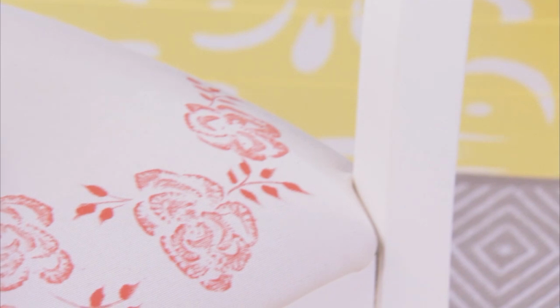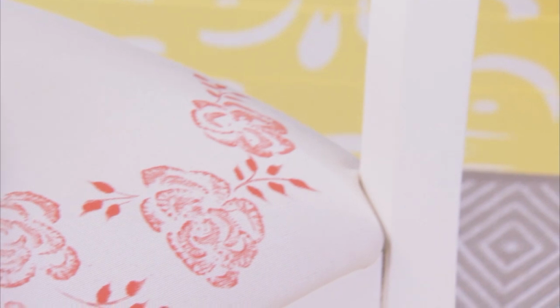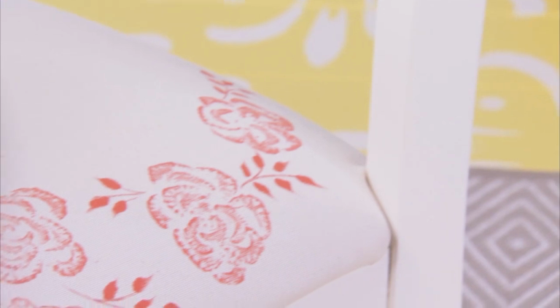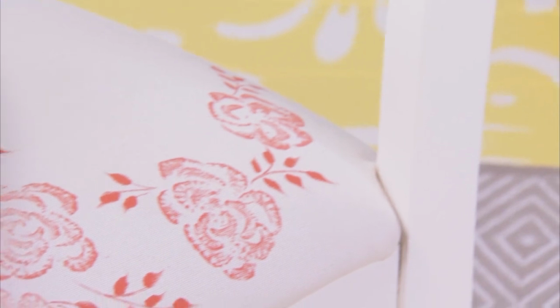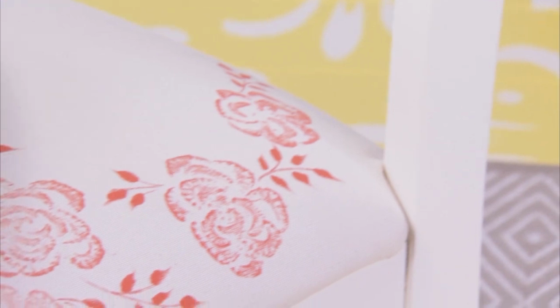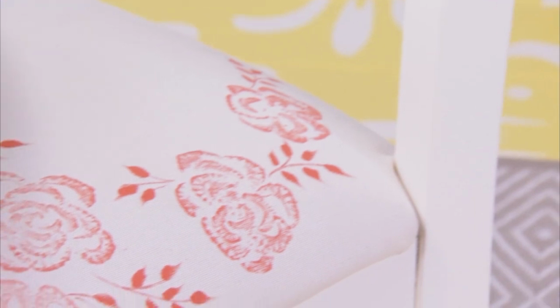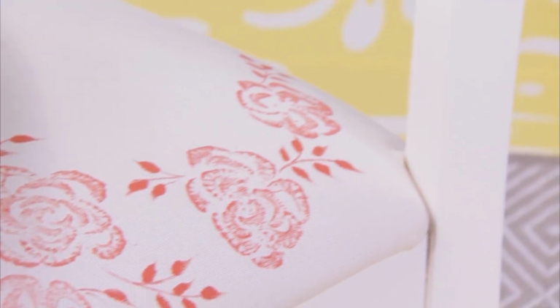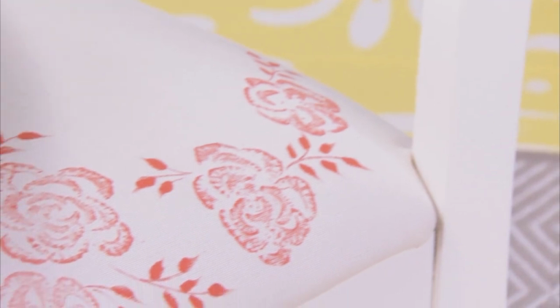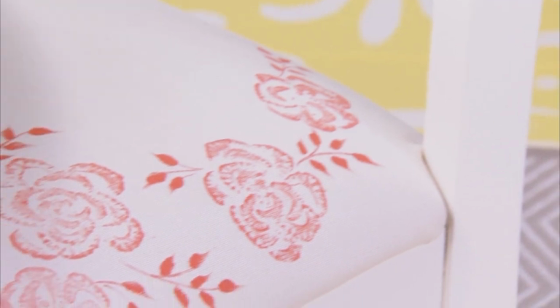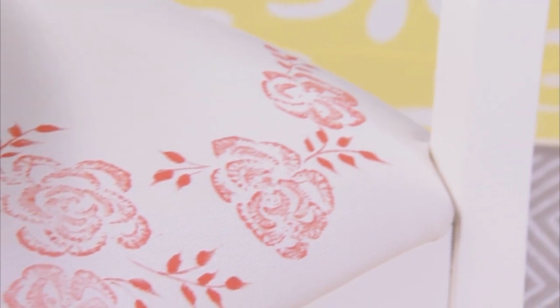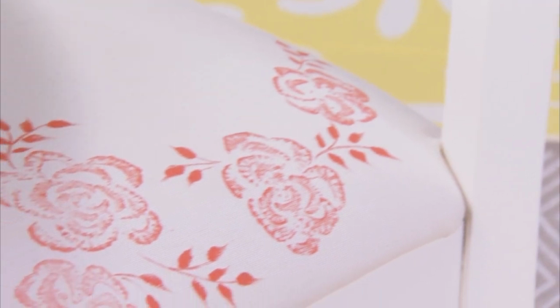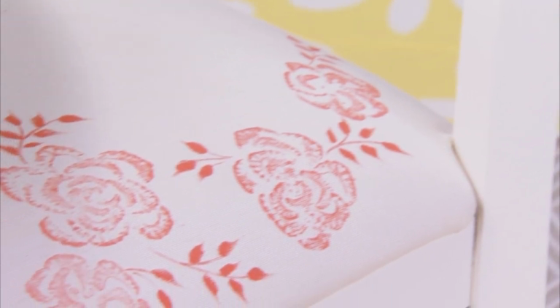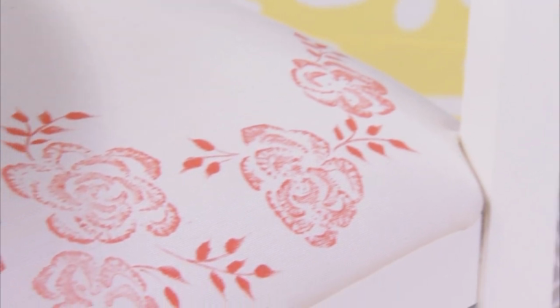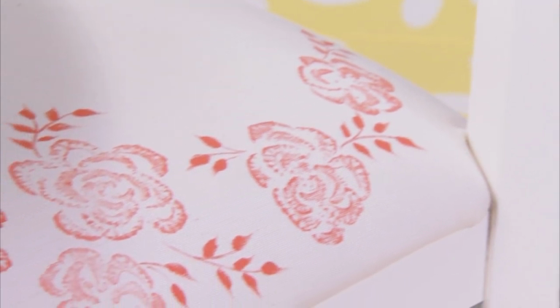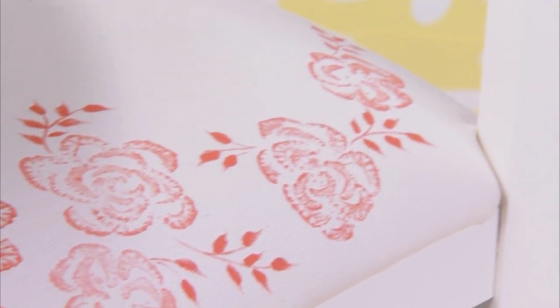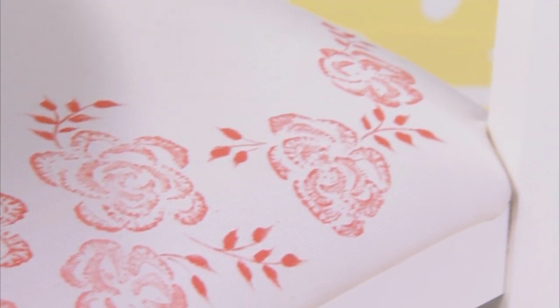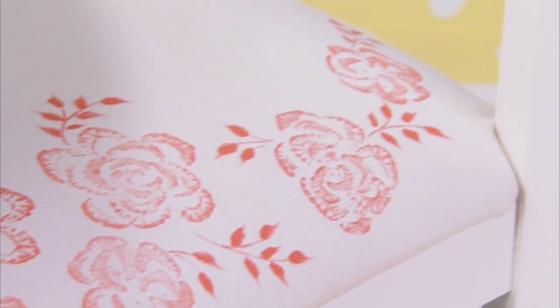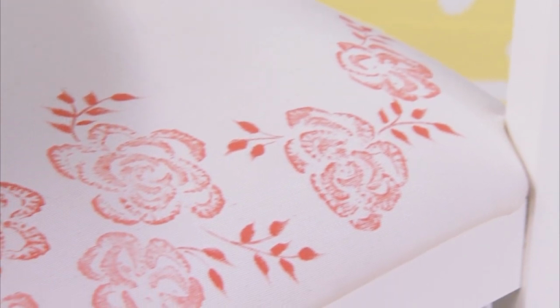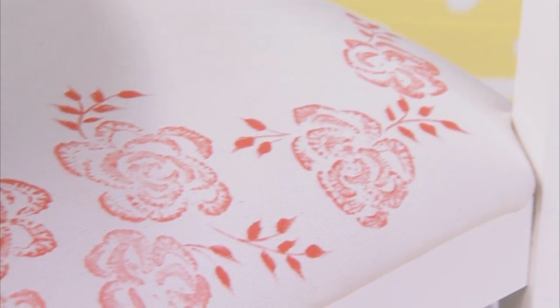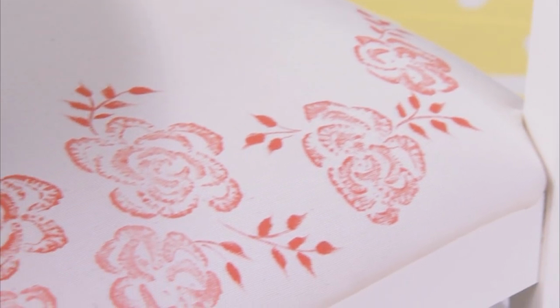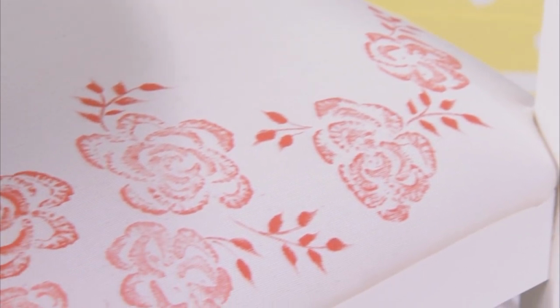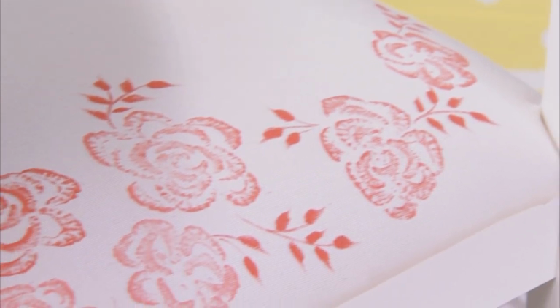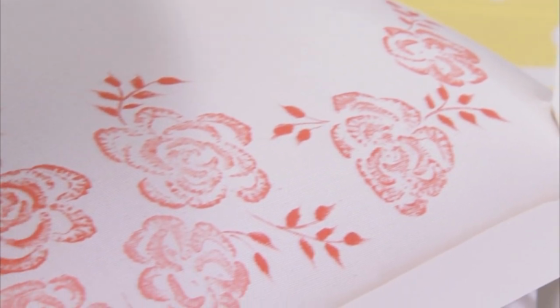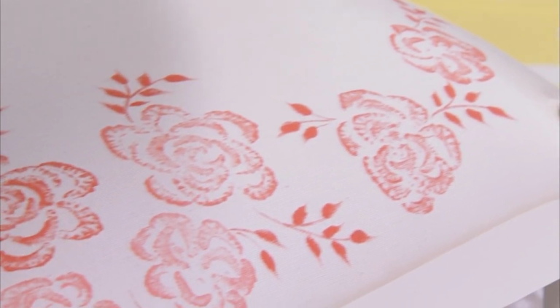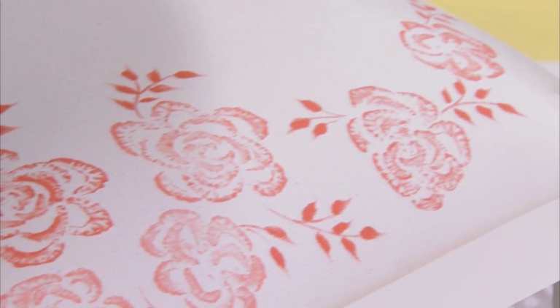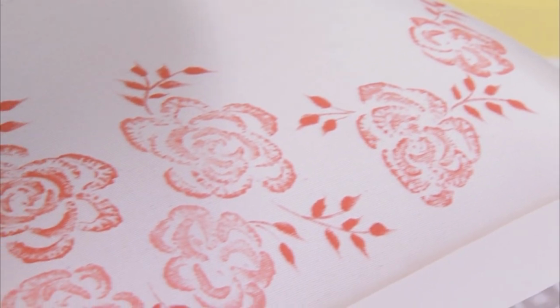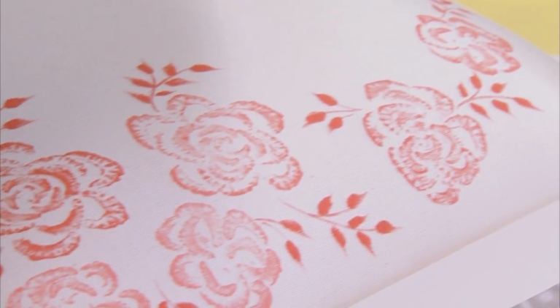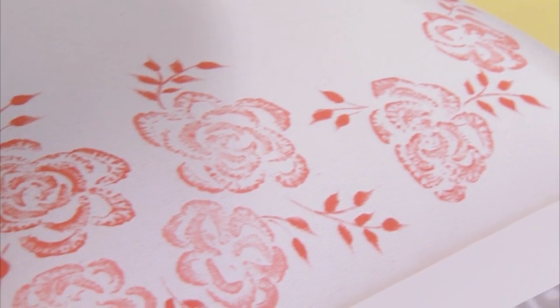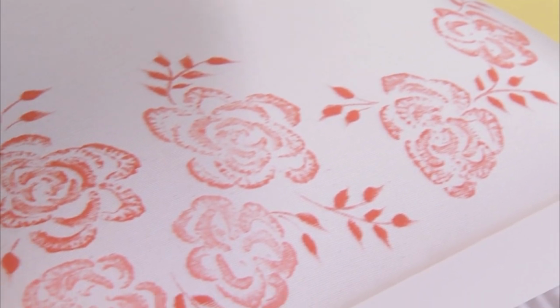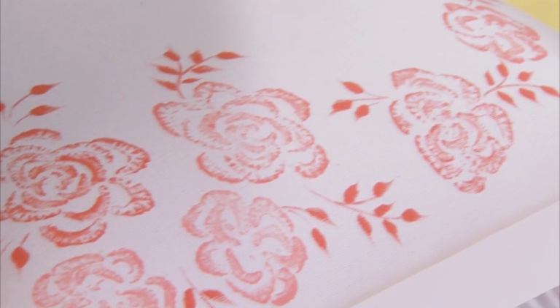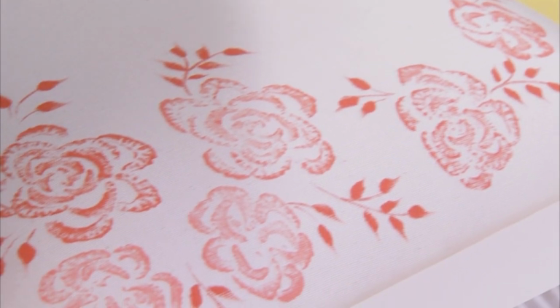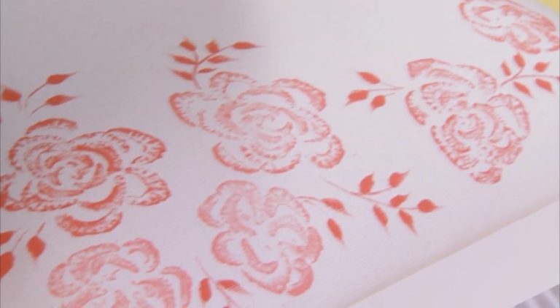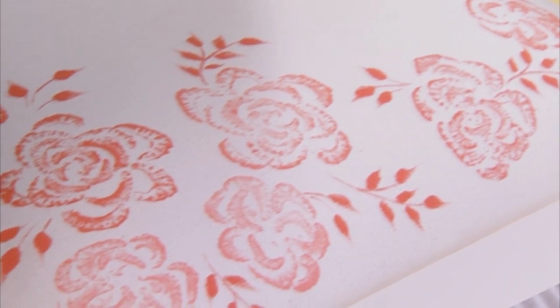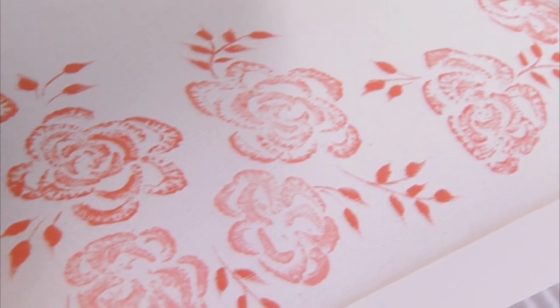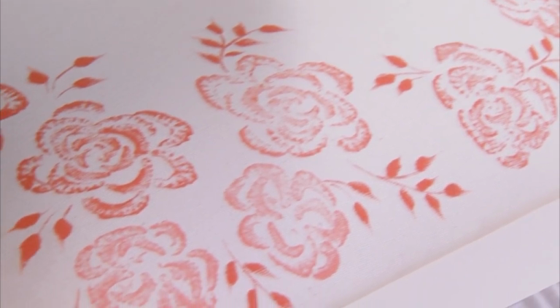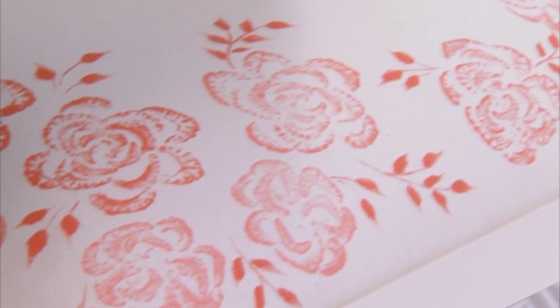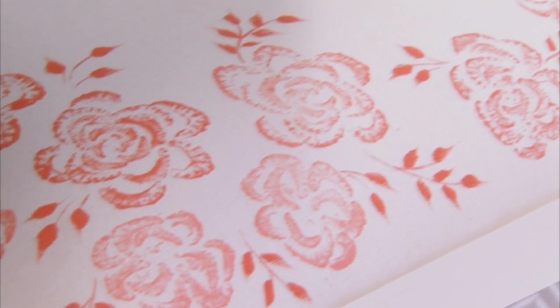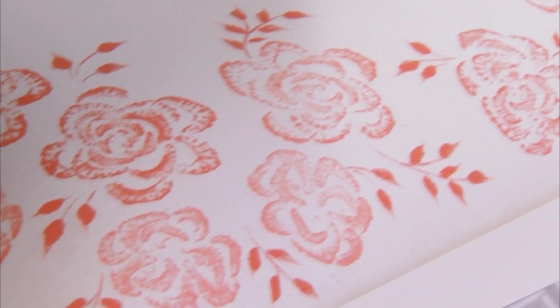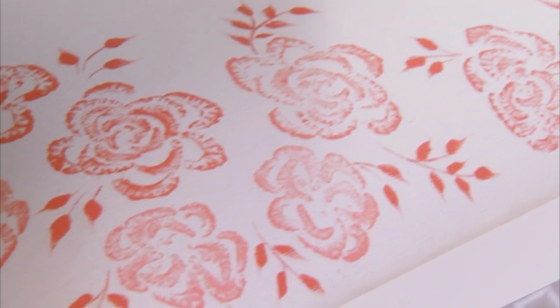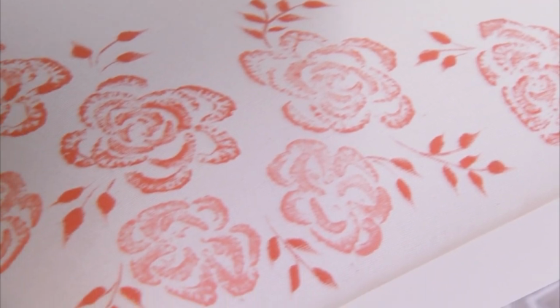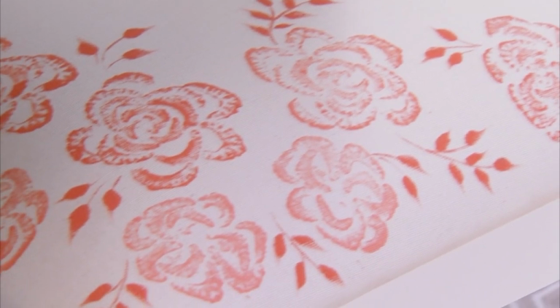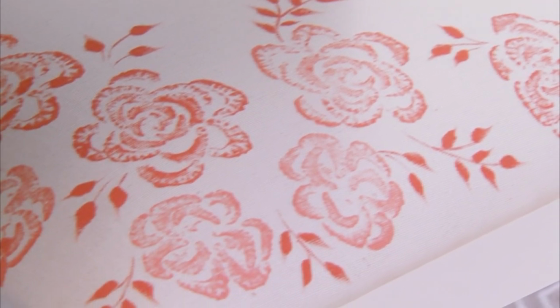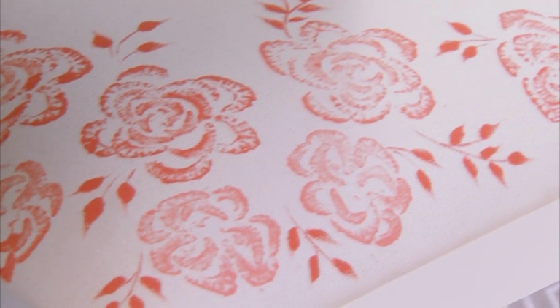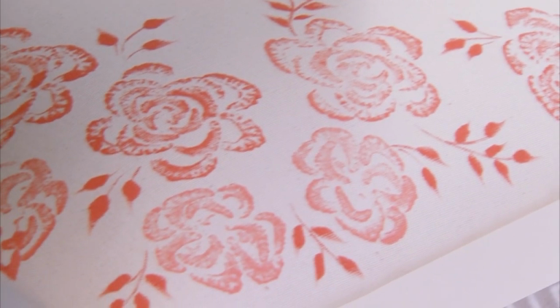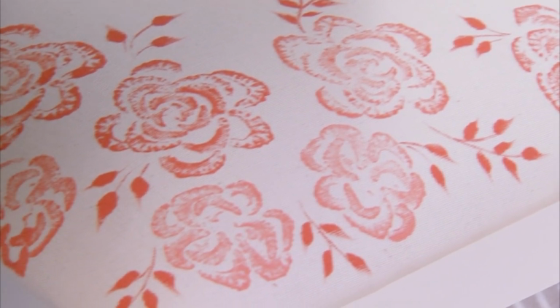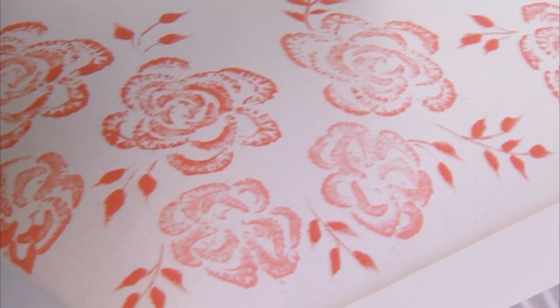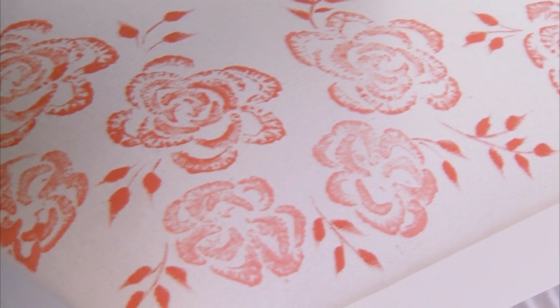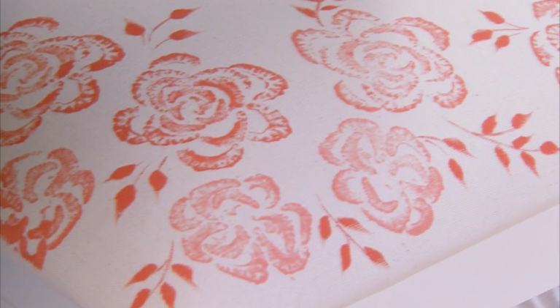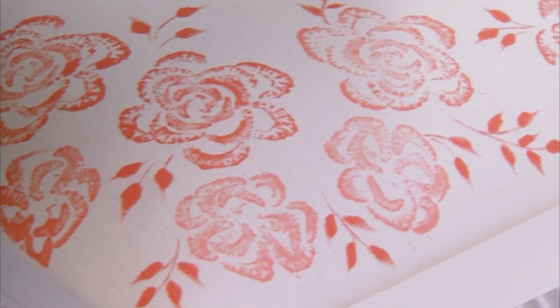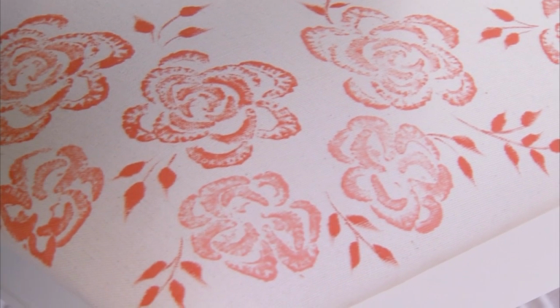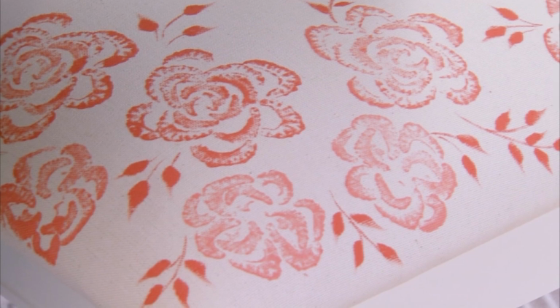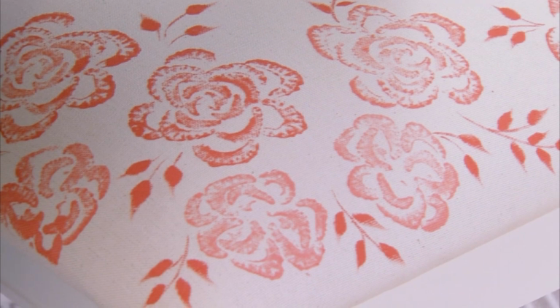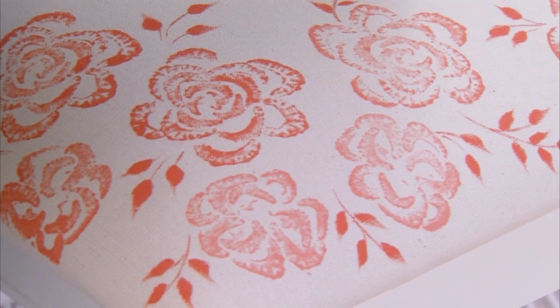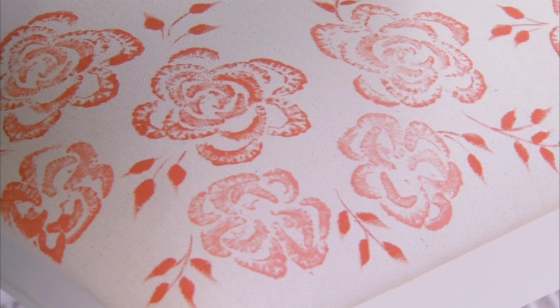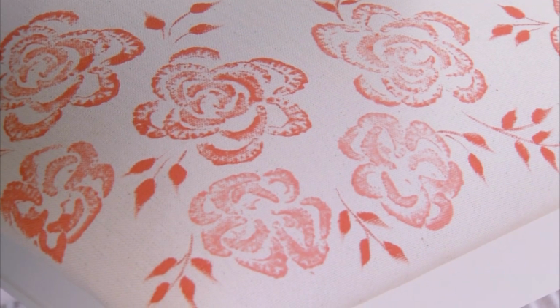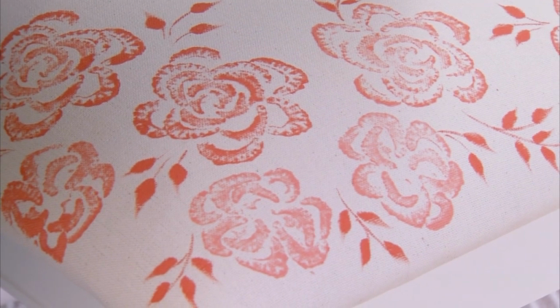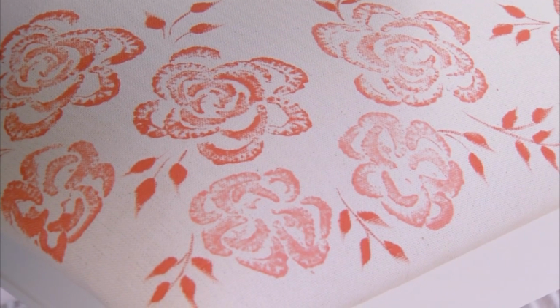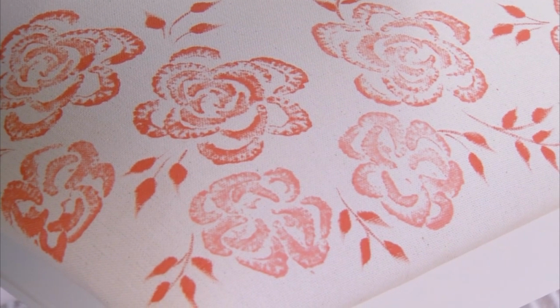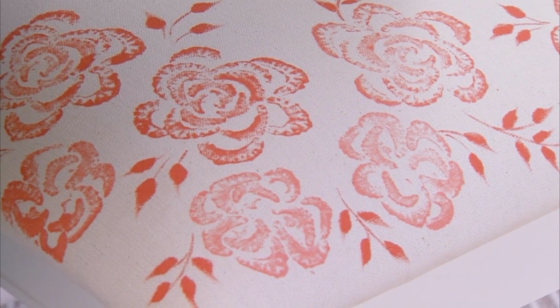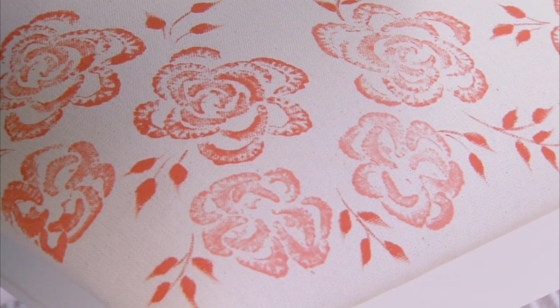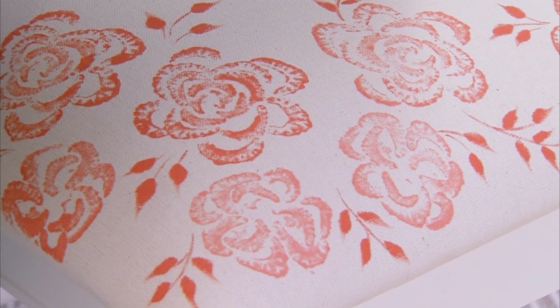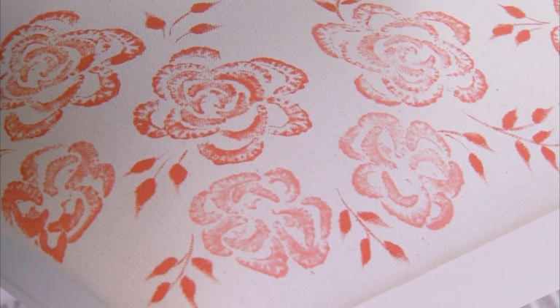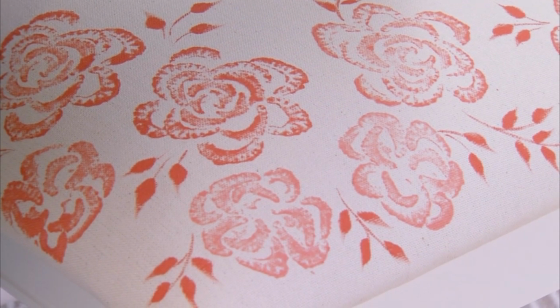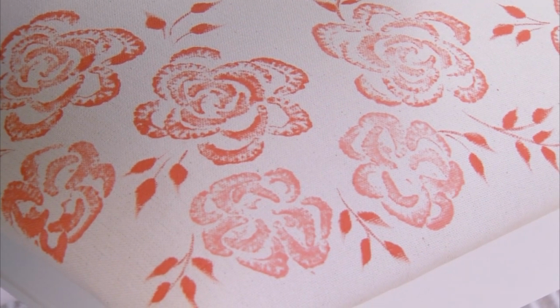Make pretty floral prints on fabric with veggie stamps. Try cabbage, bok choy, or as in this case, celery.